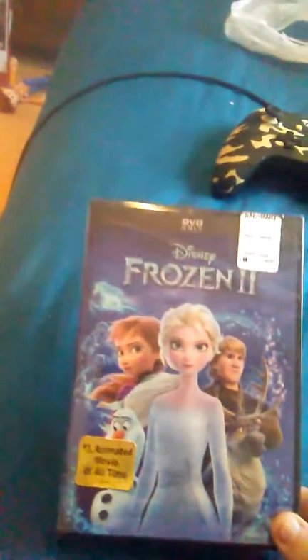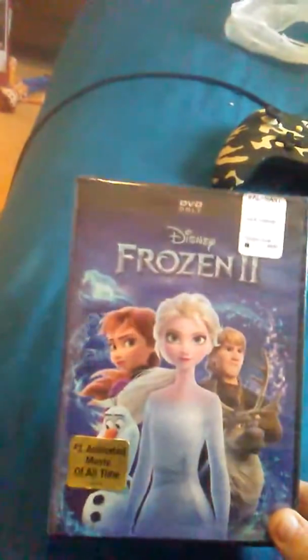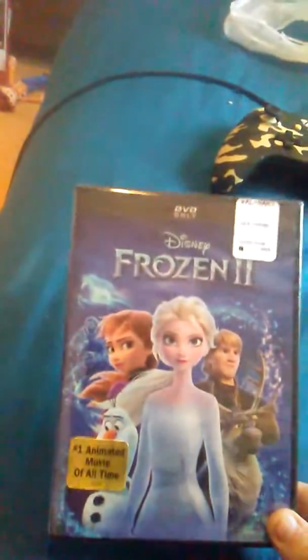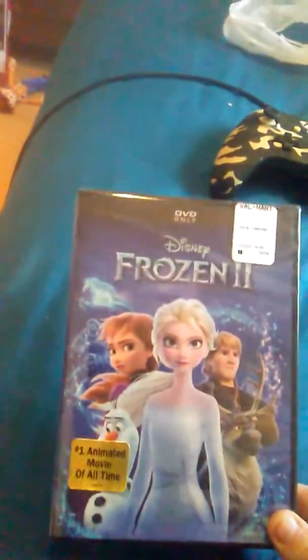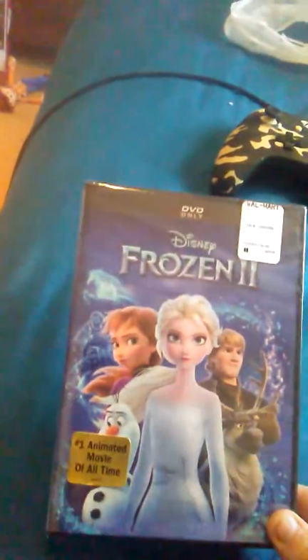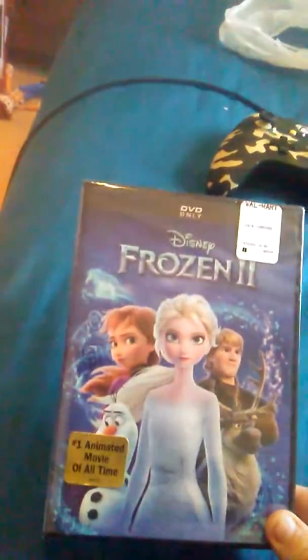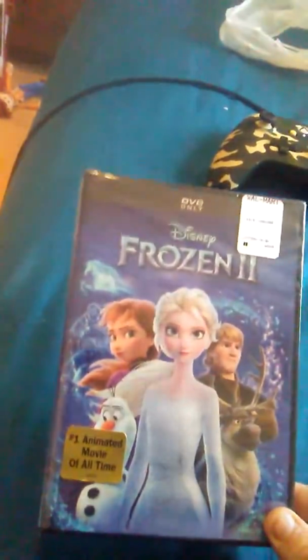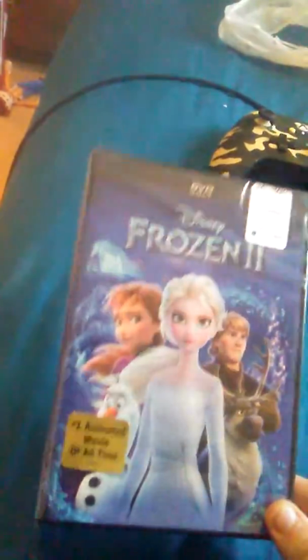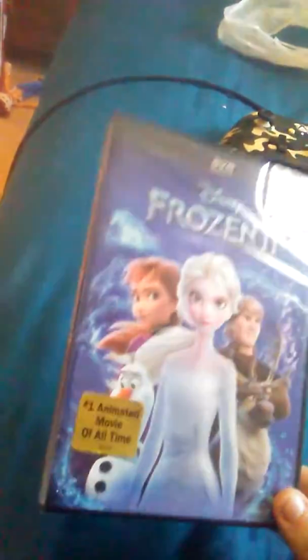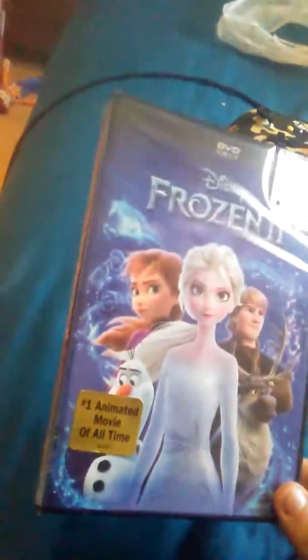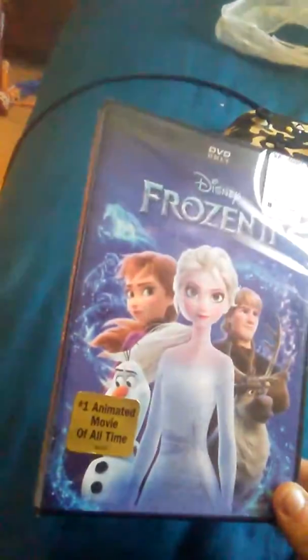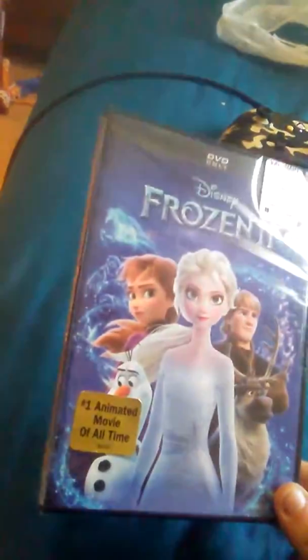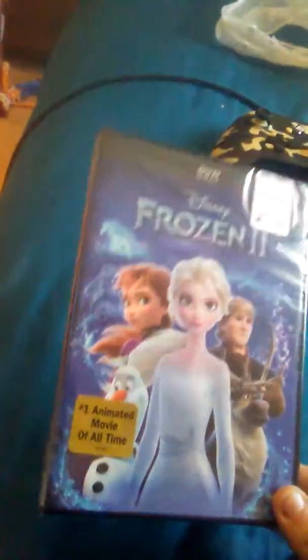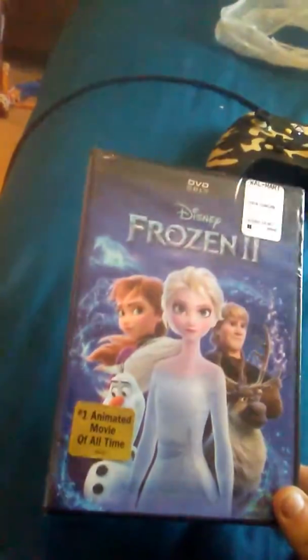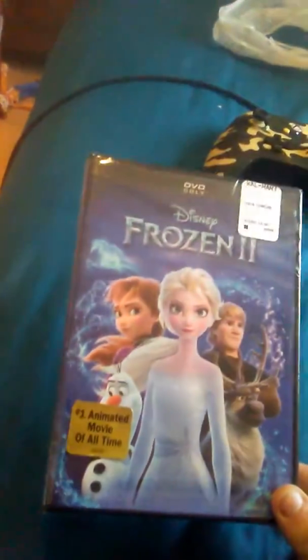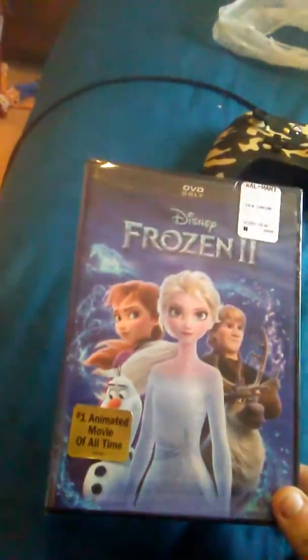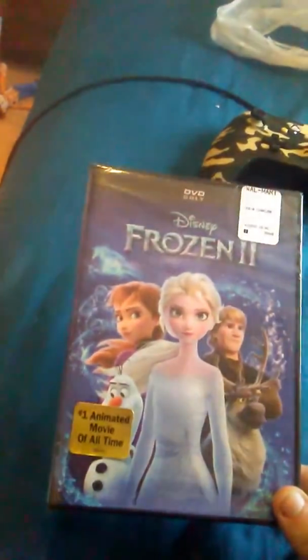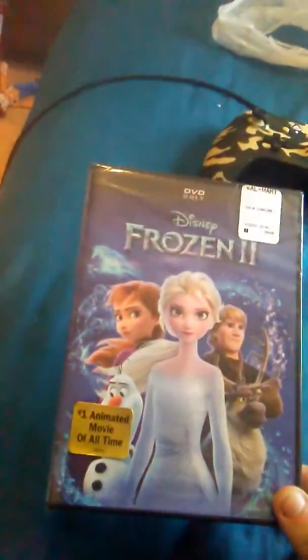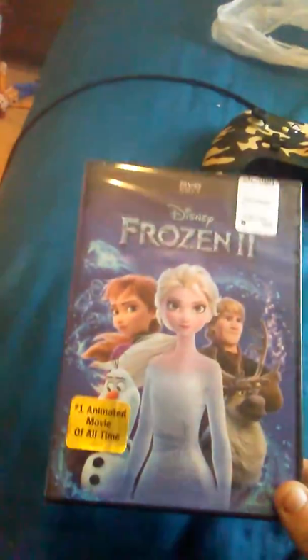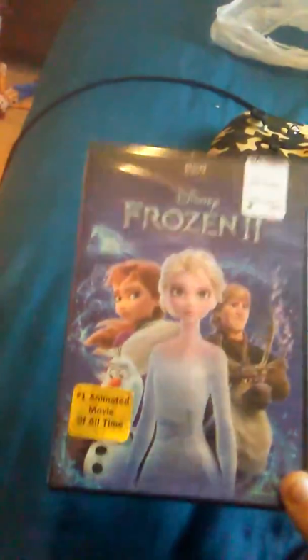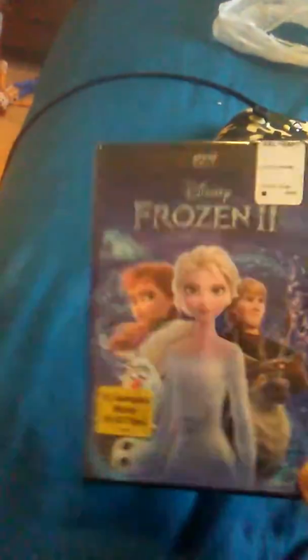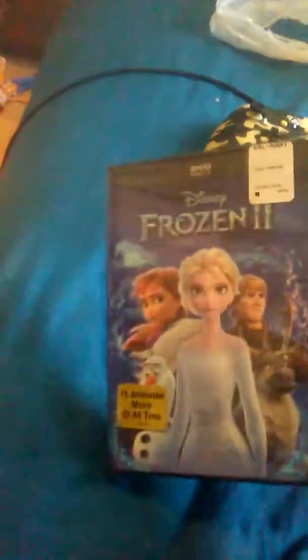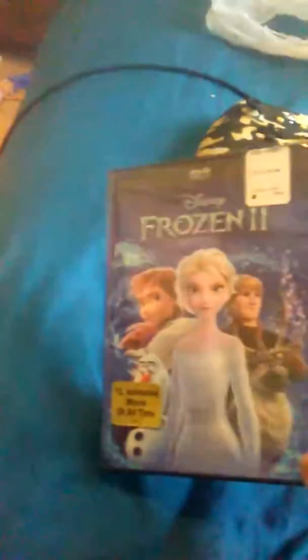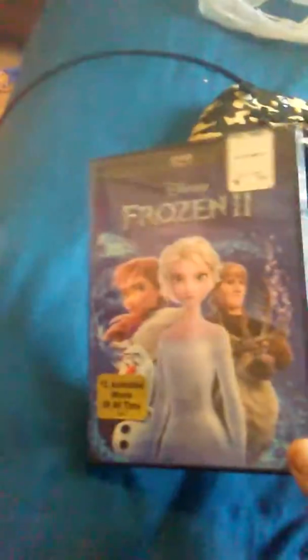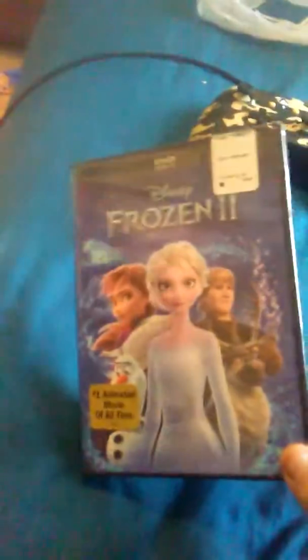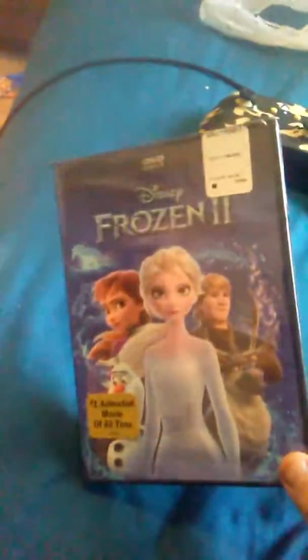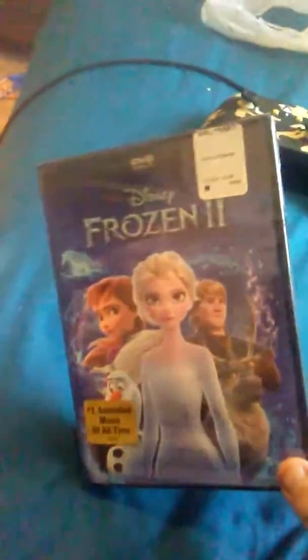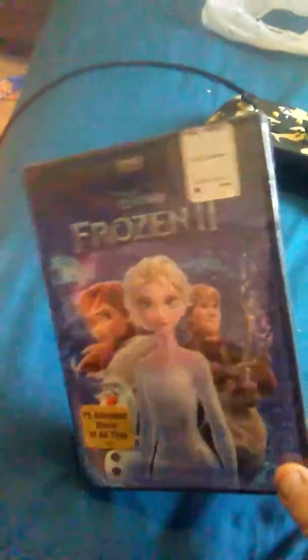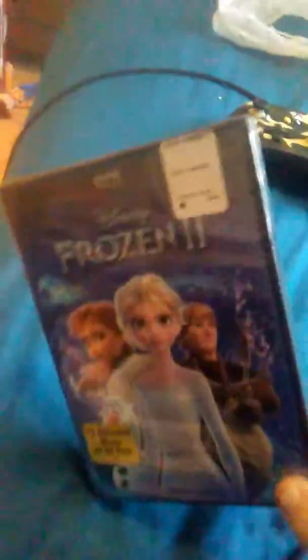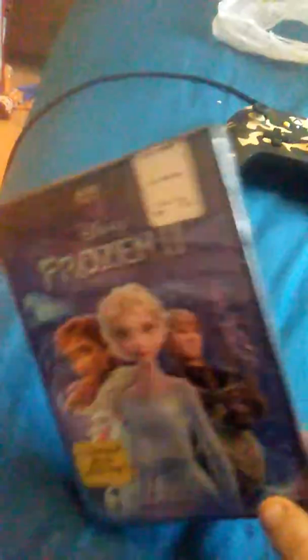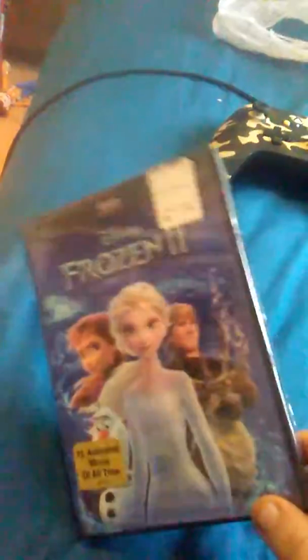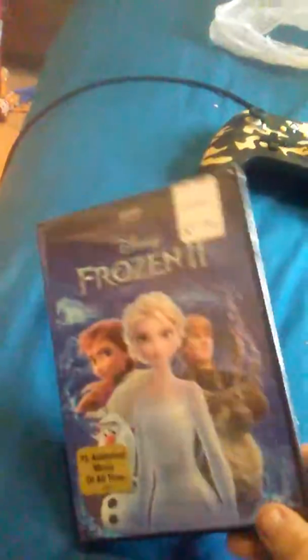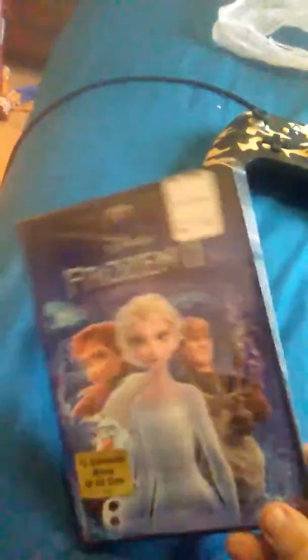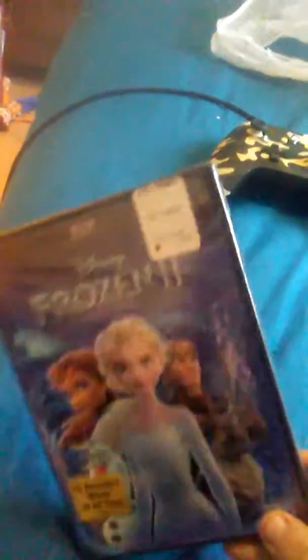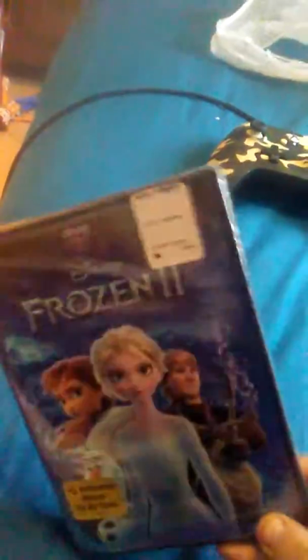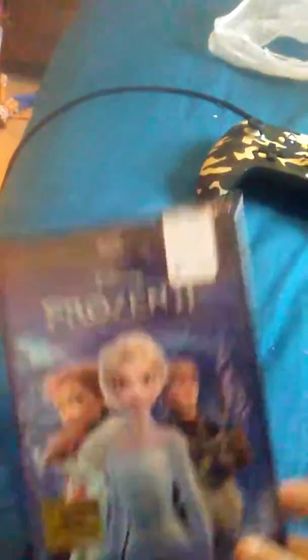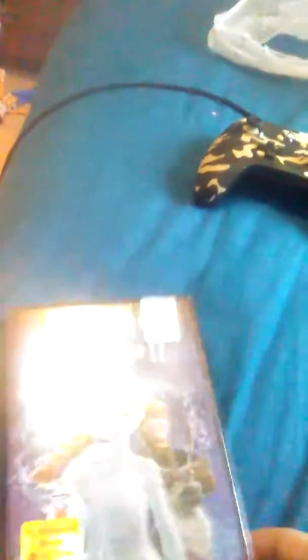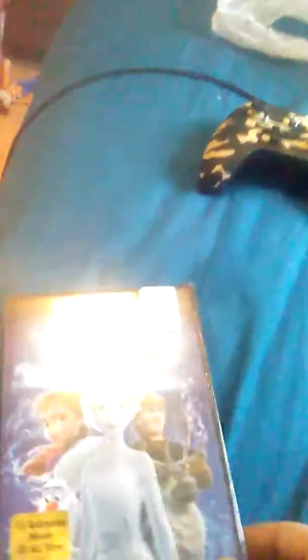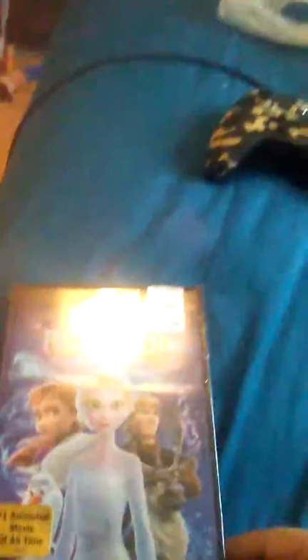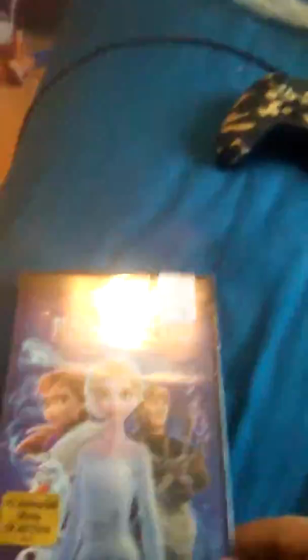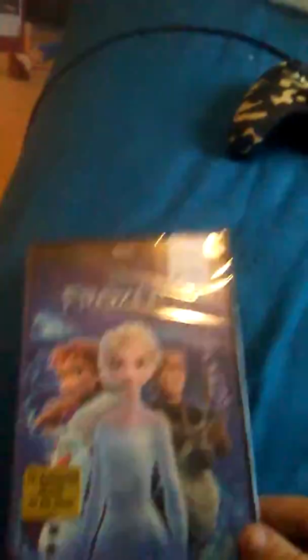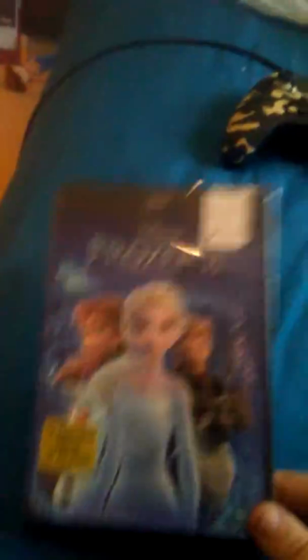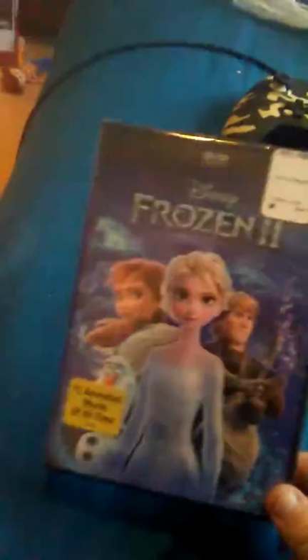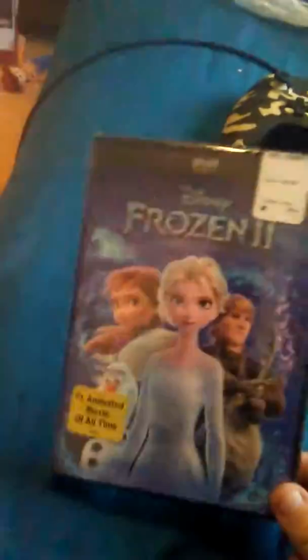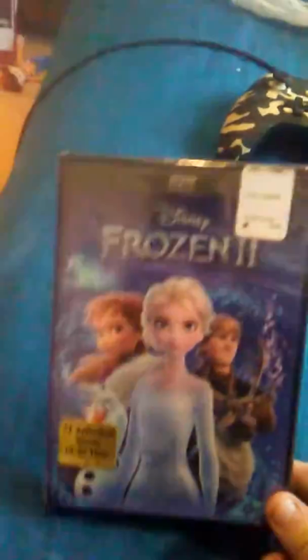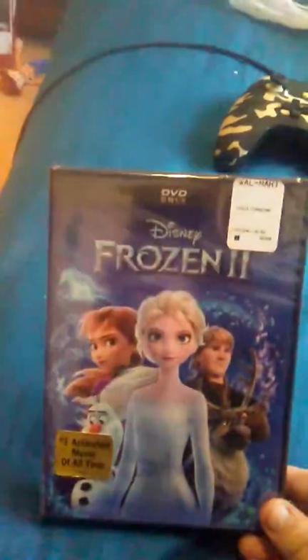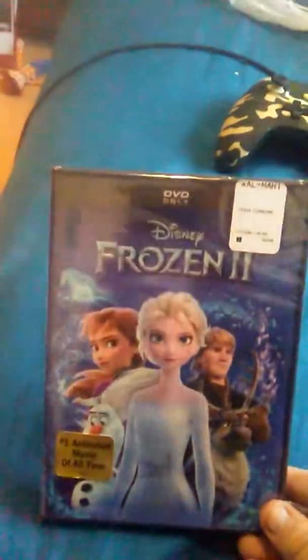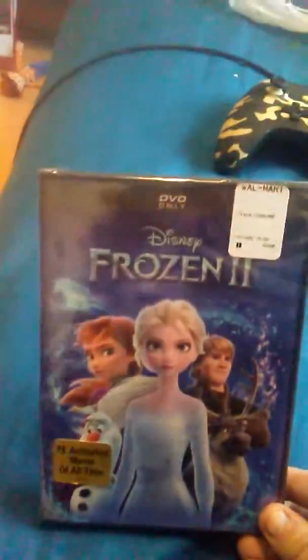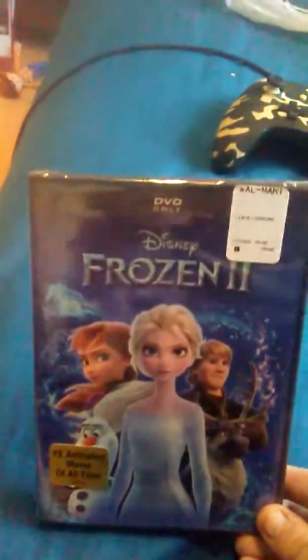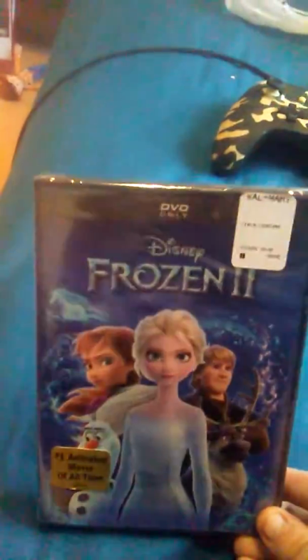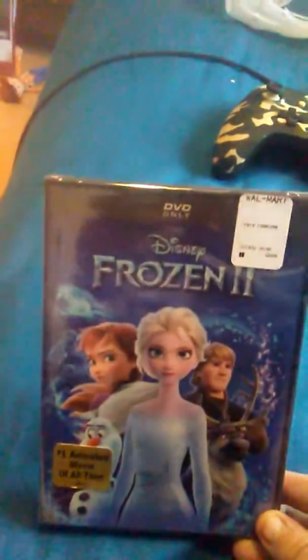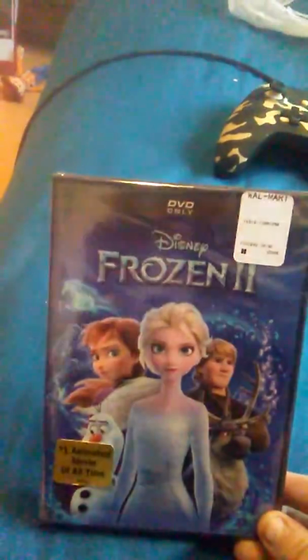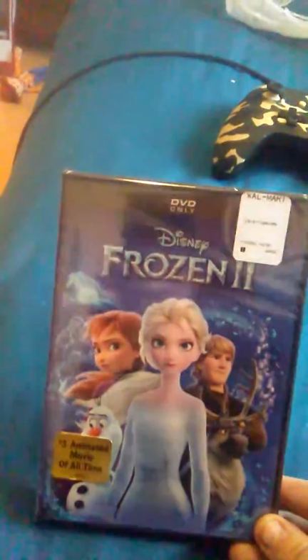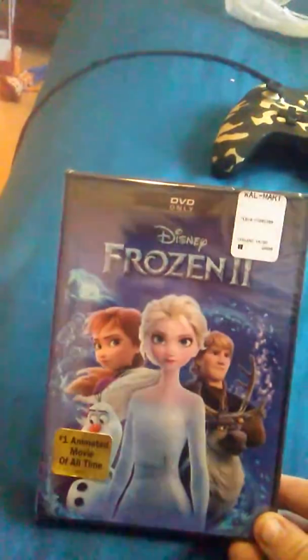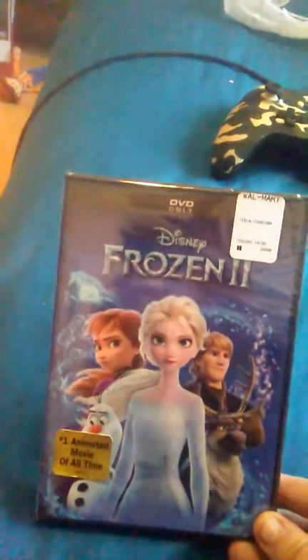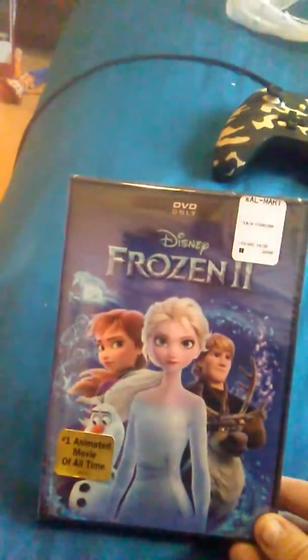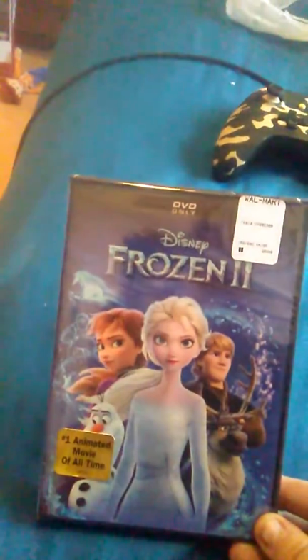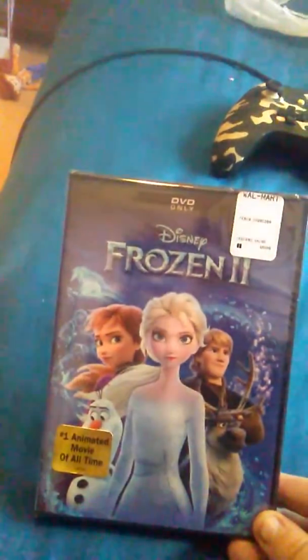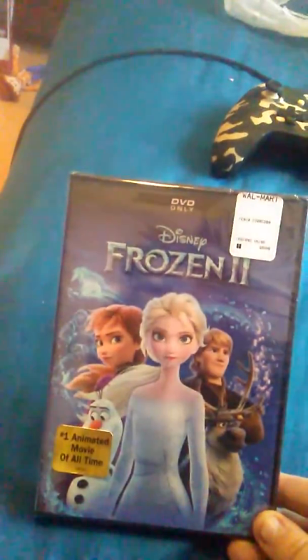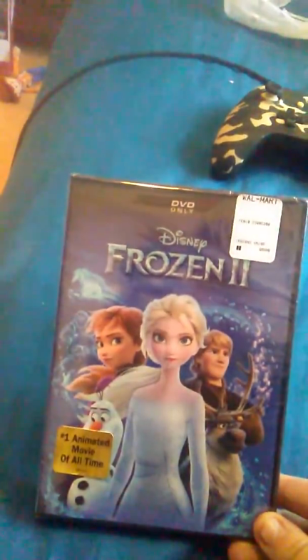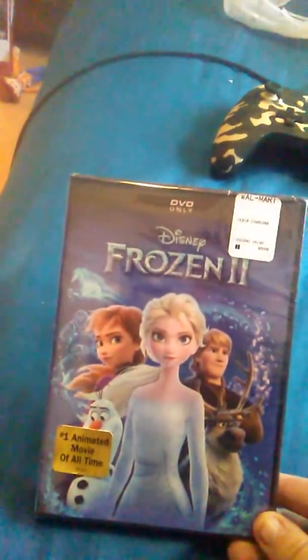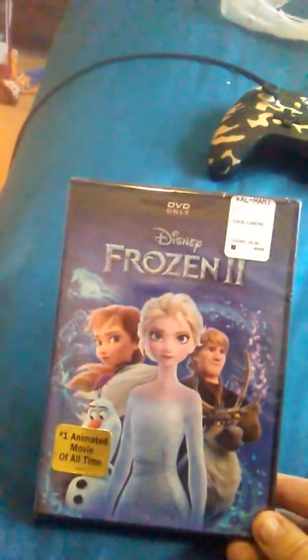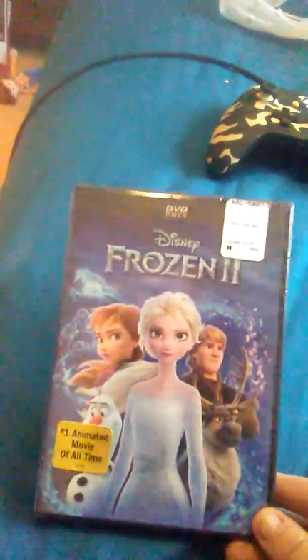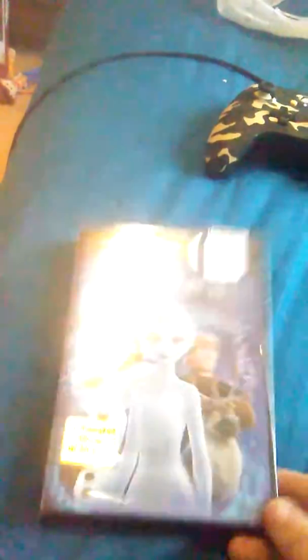Finally, all the moments that y'all have been waiting for — Frozen 2 on DVD. Hey everybody, Brent S here. Welcome back to another YouTube video.